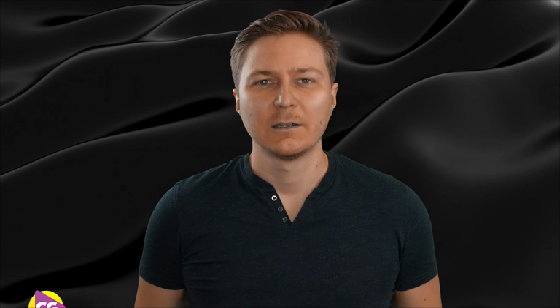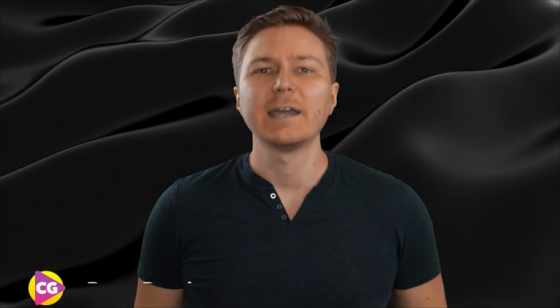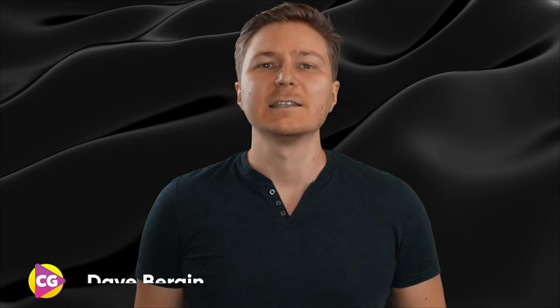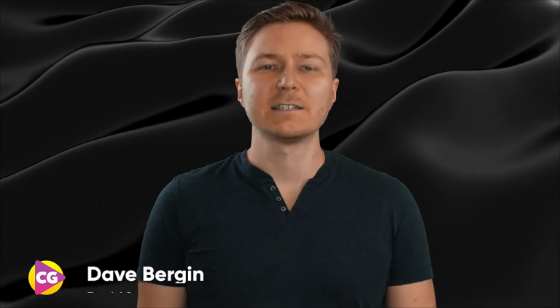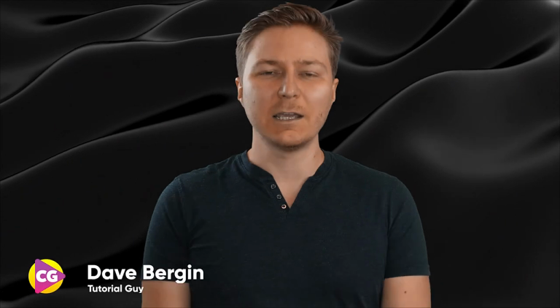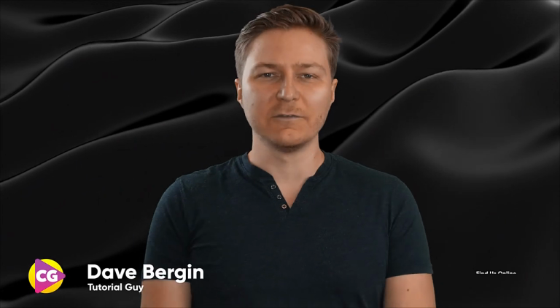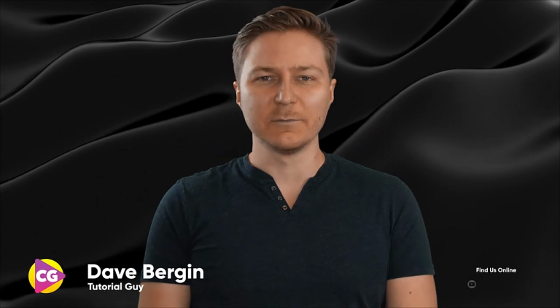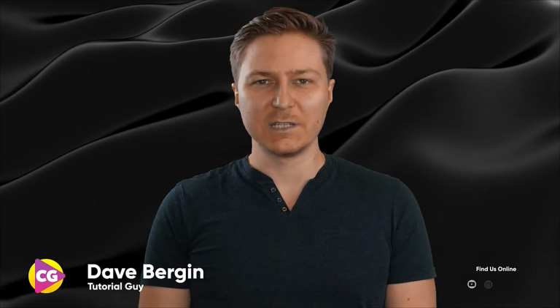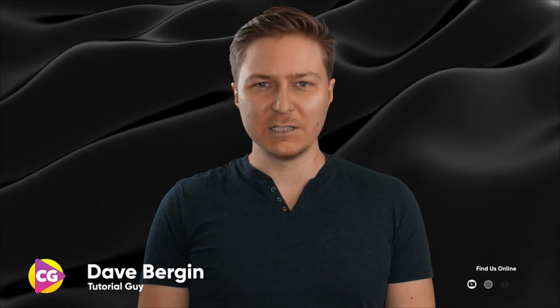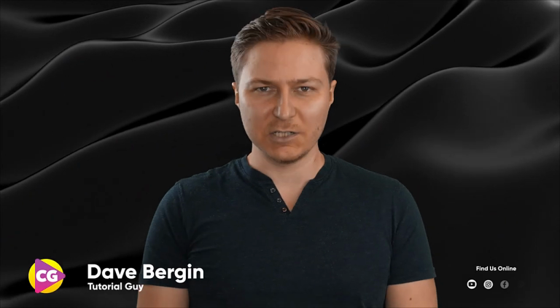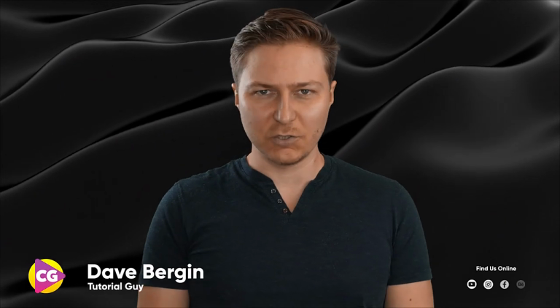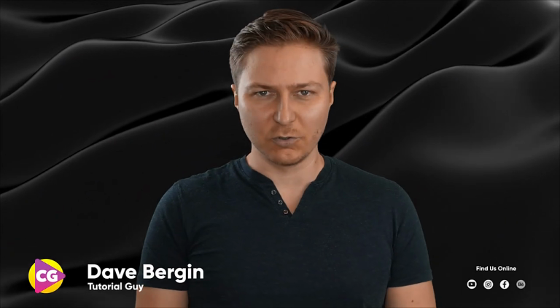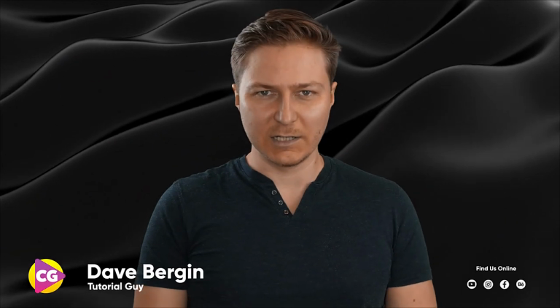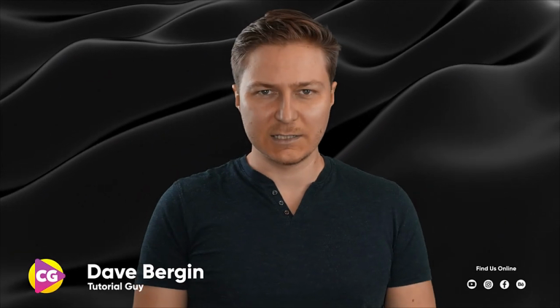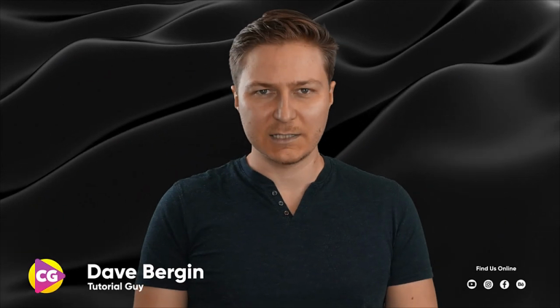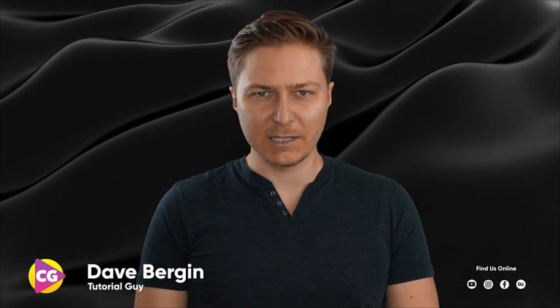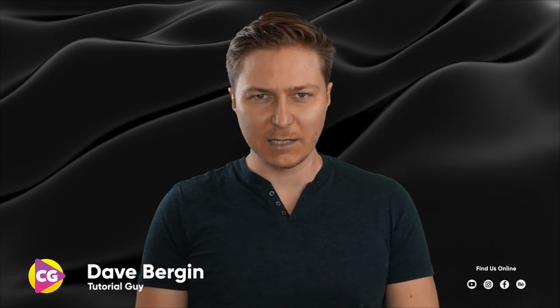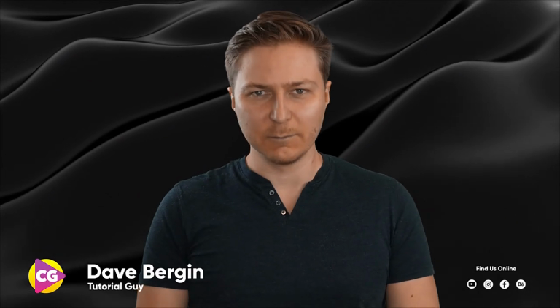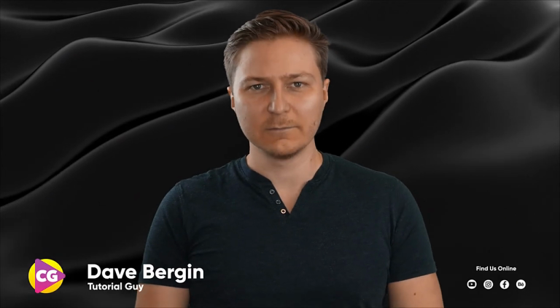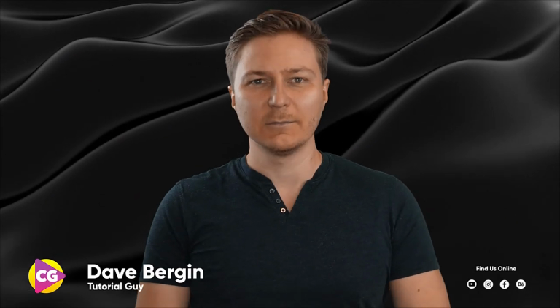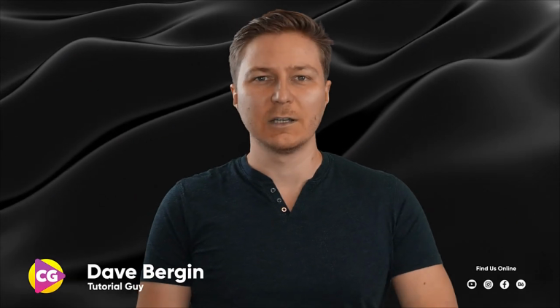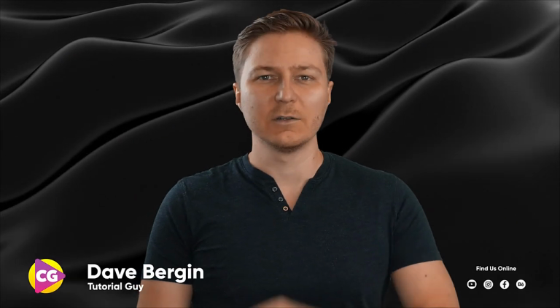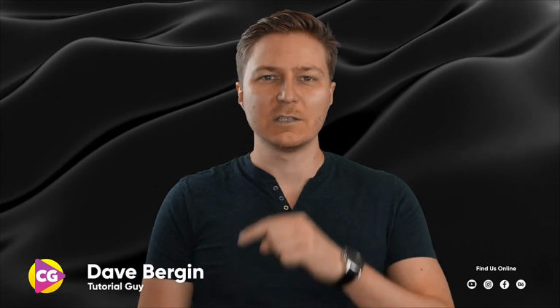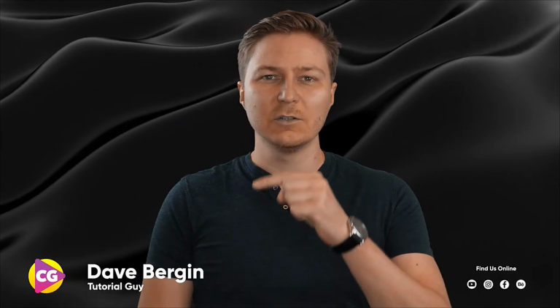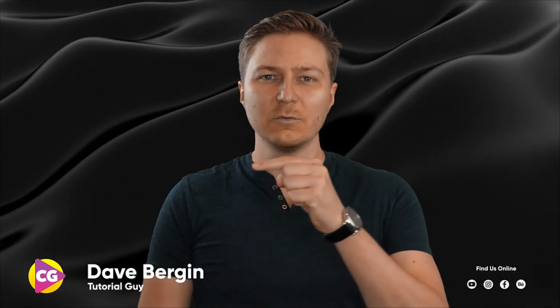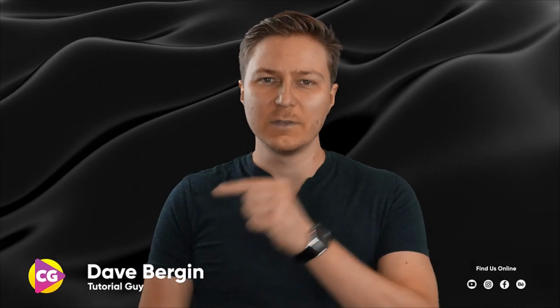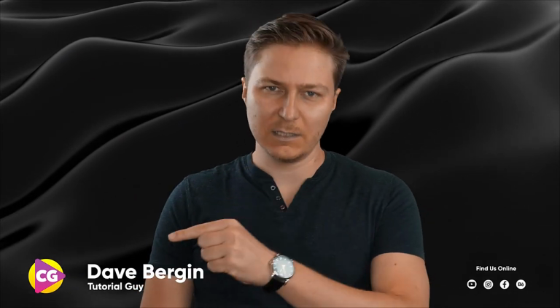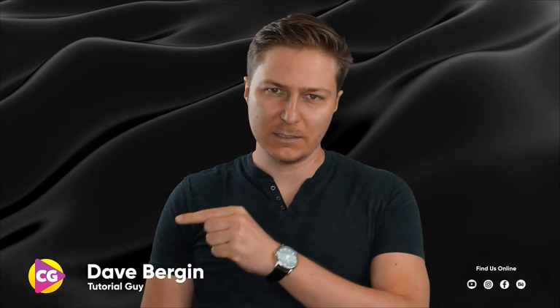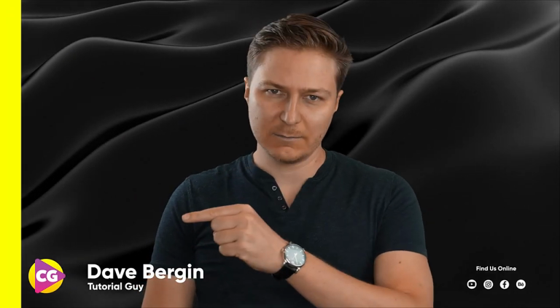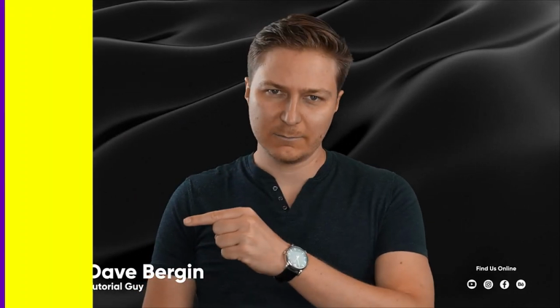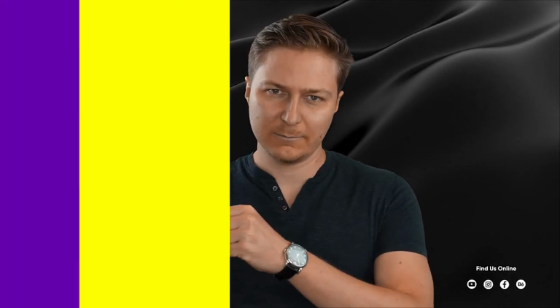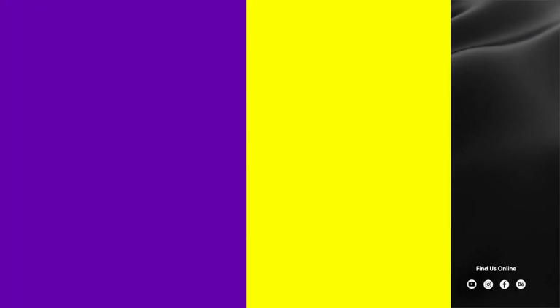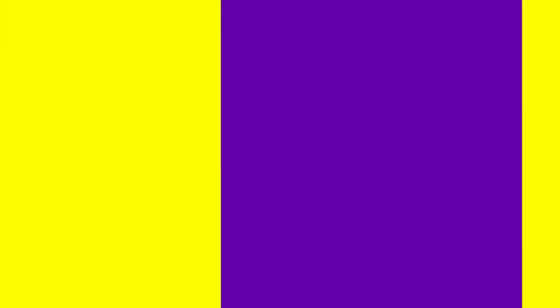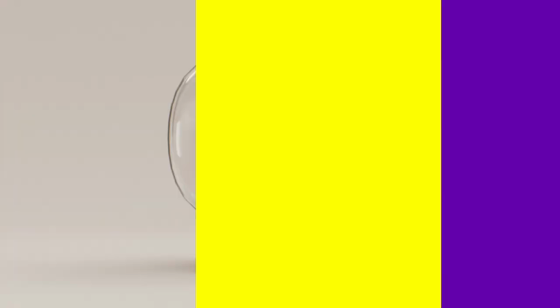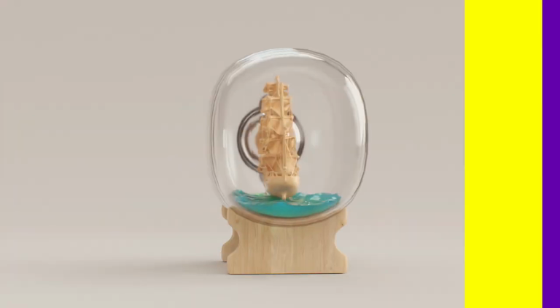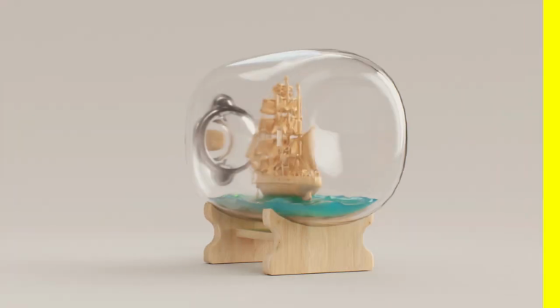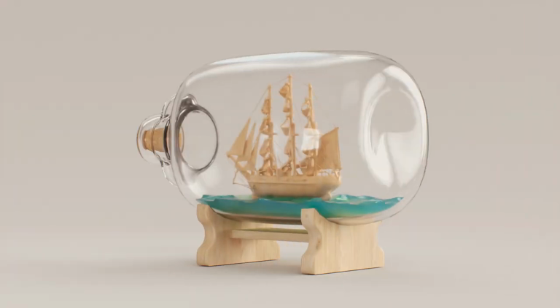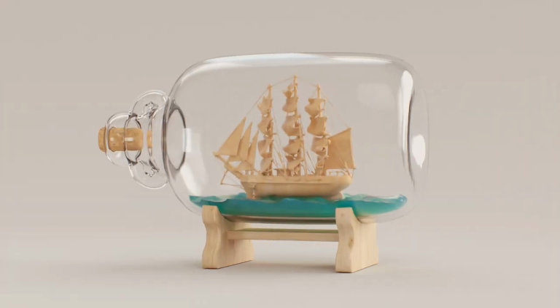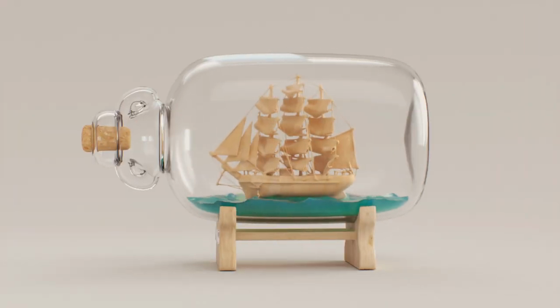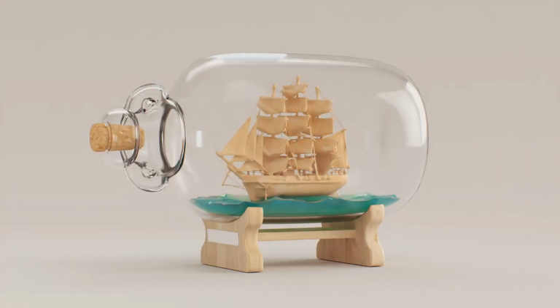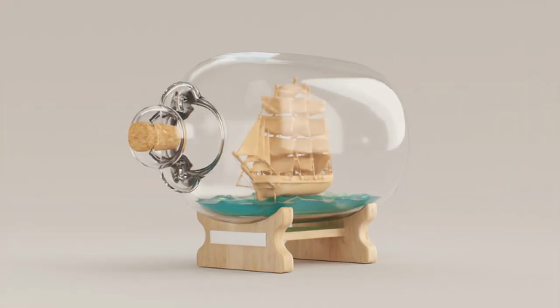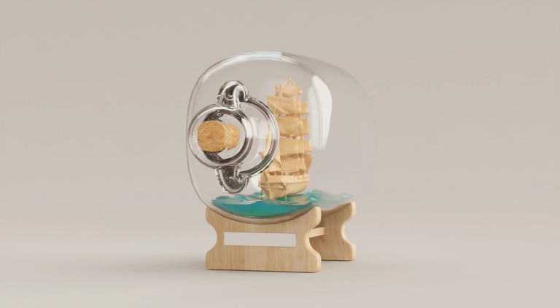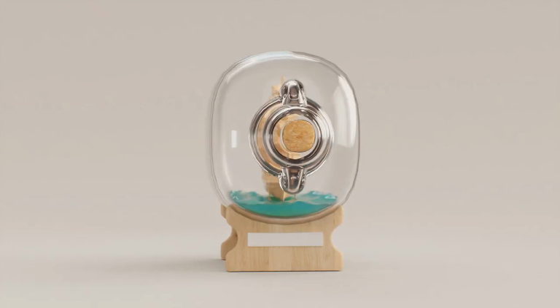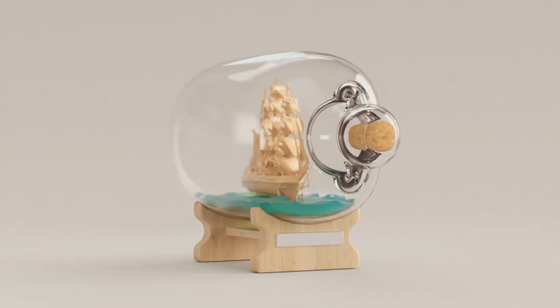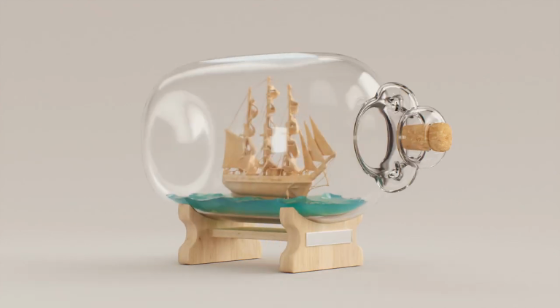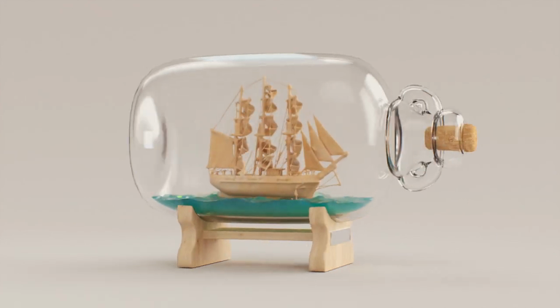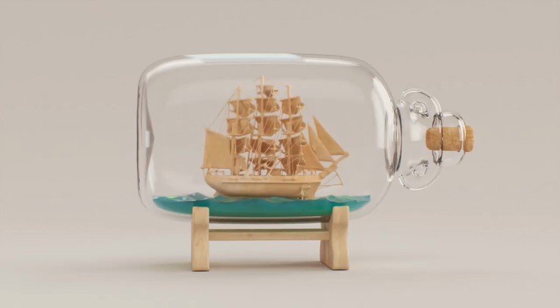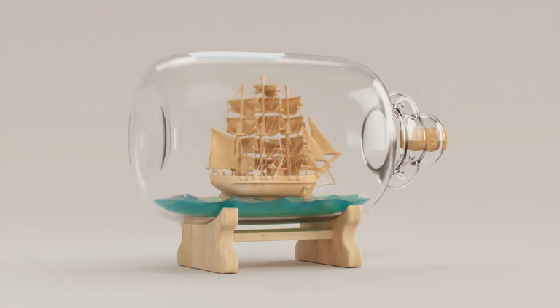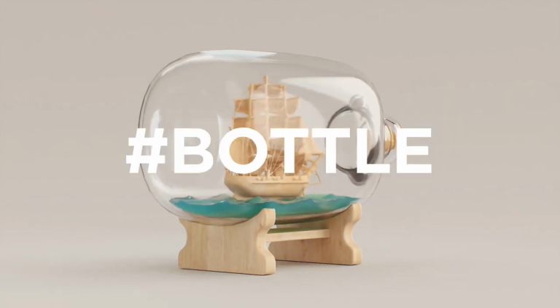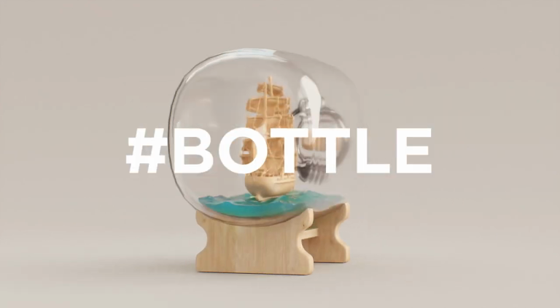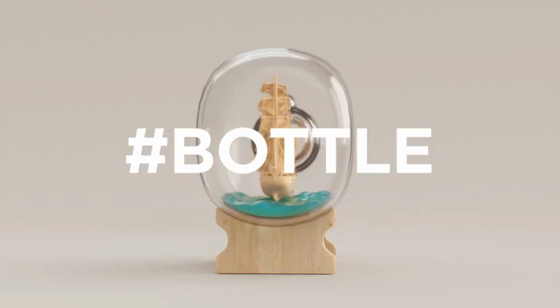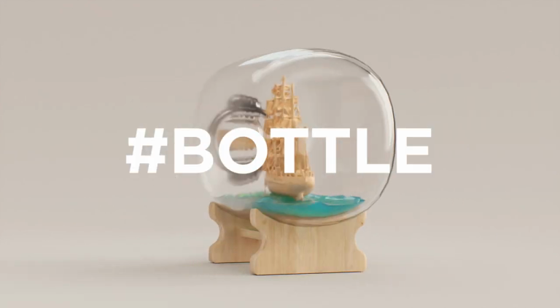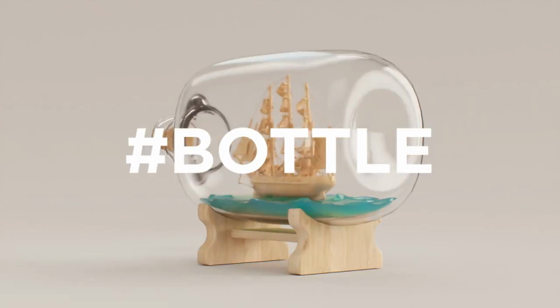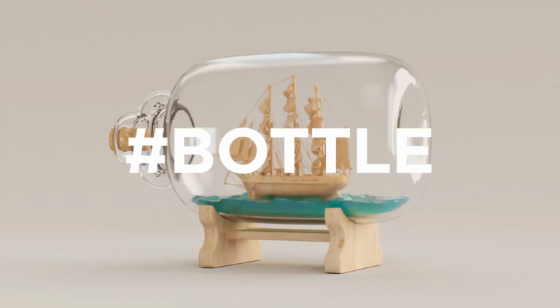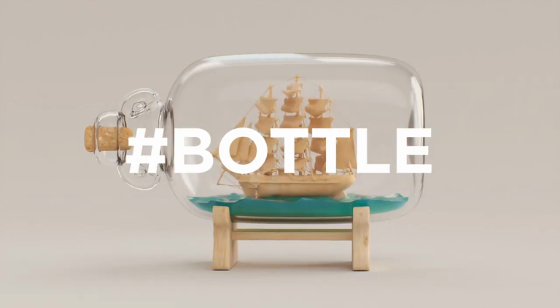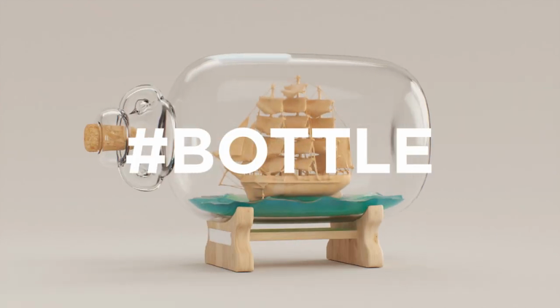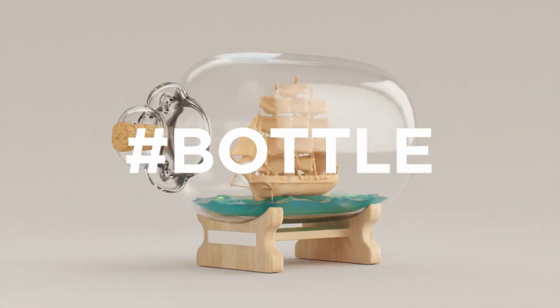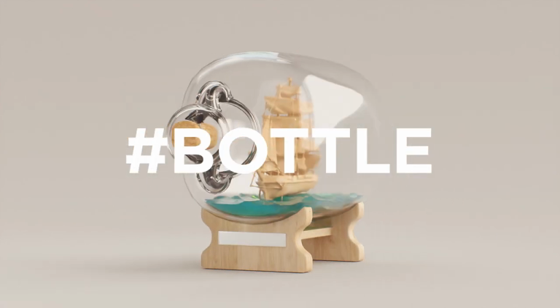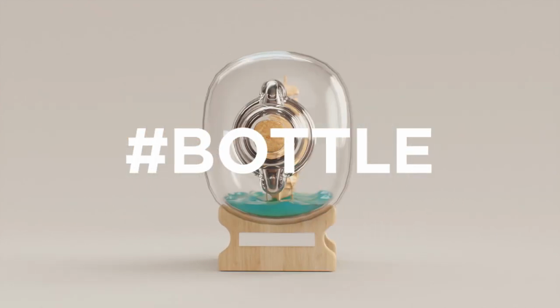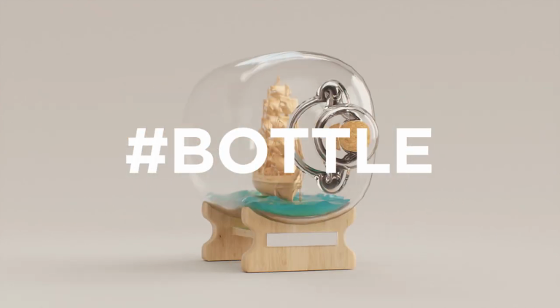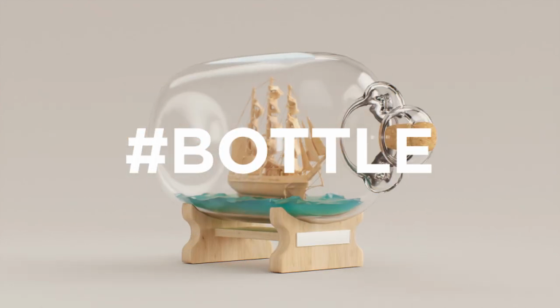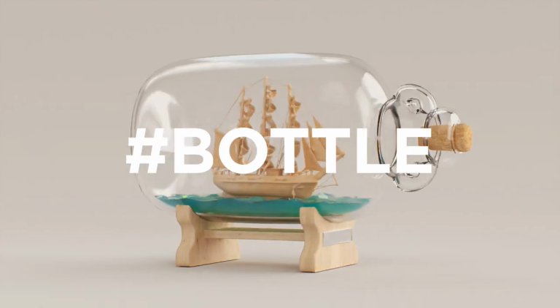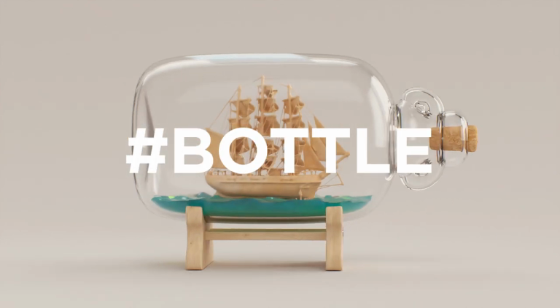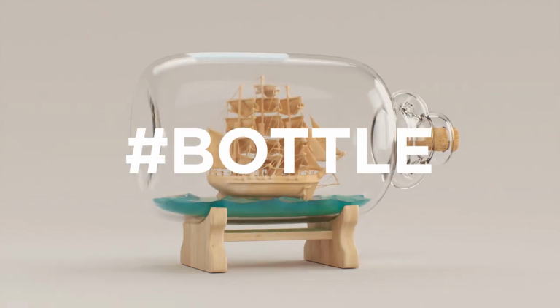Hey, it's Dave from CGShortcuts. Today we're going to do this — we're revealing the winners of our hashtag bottle challenge.